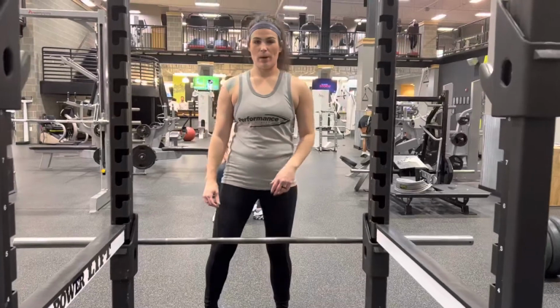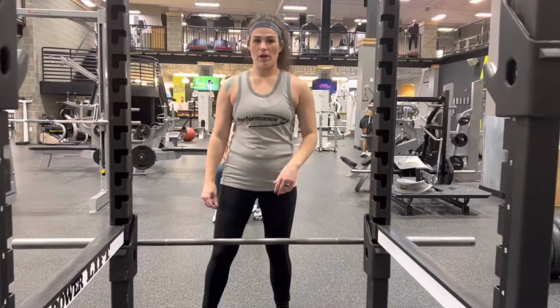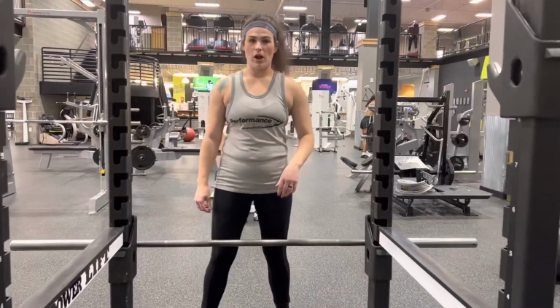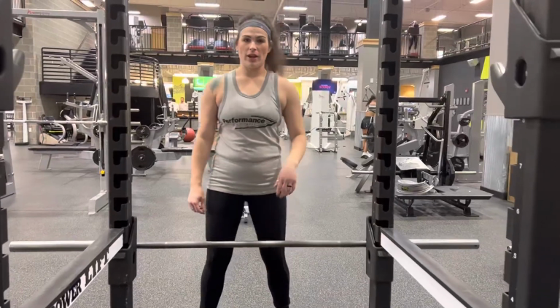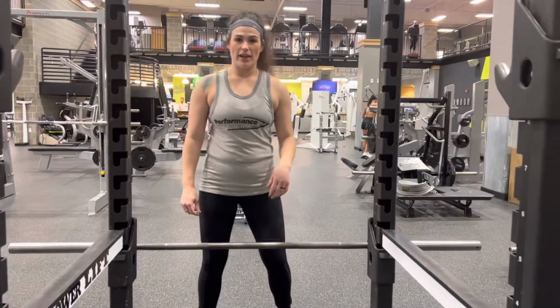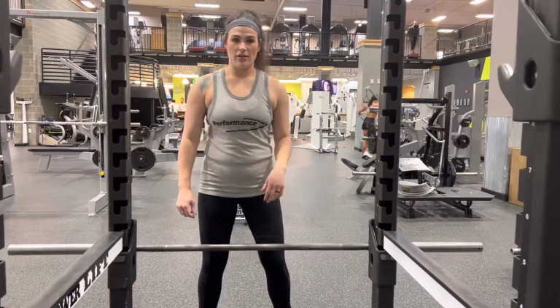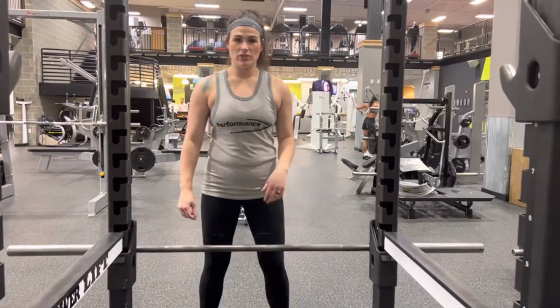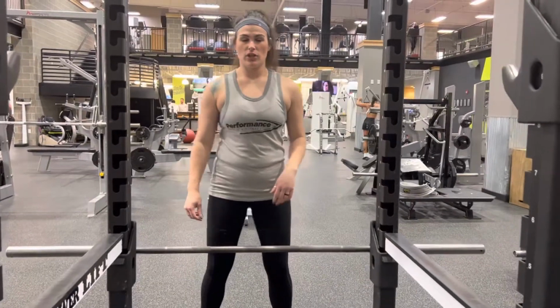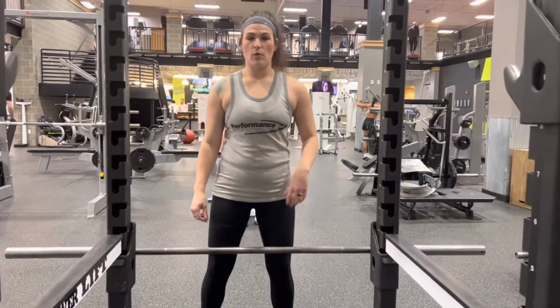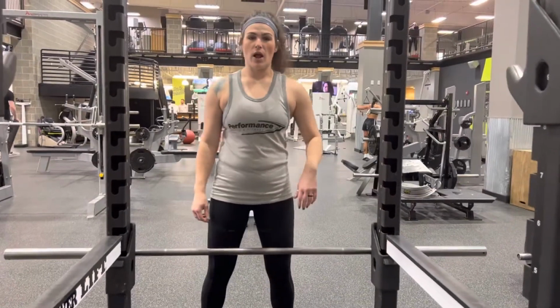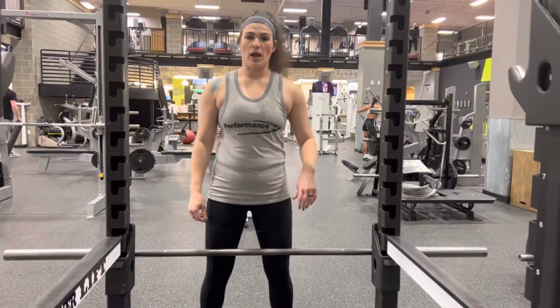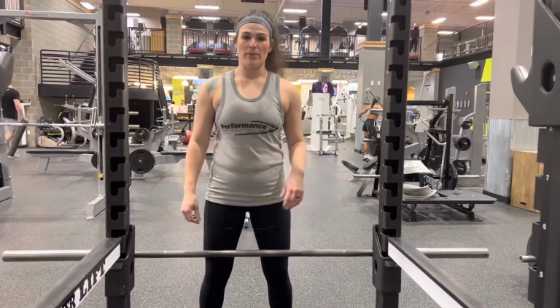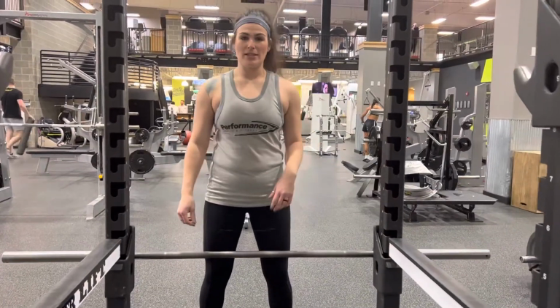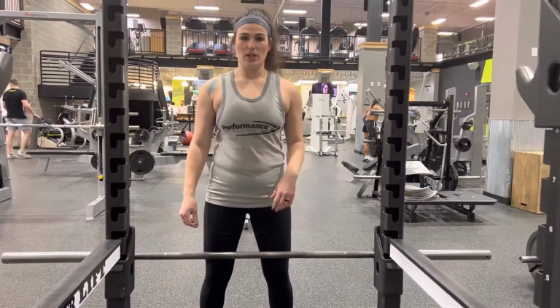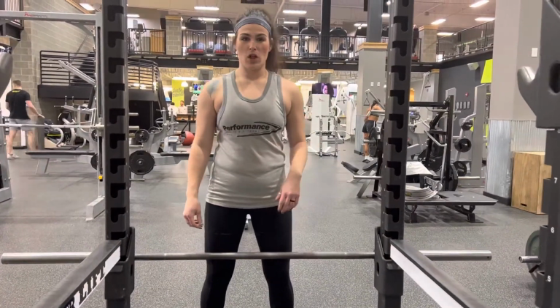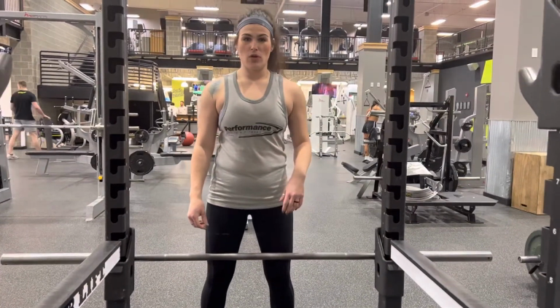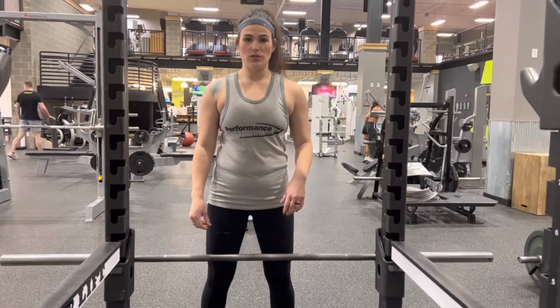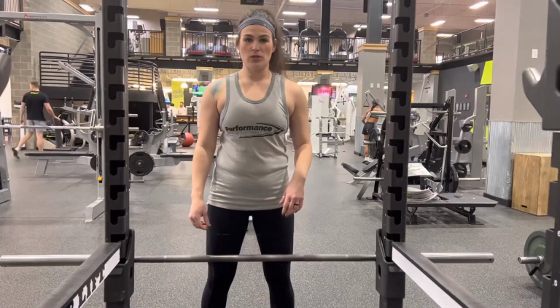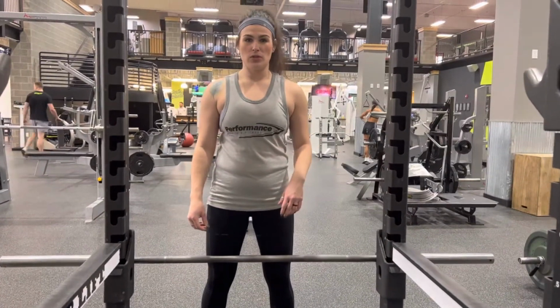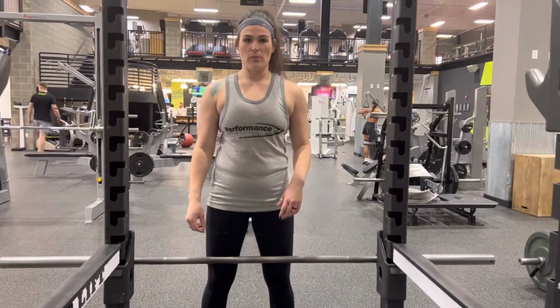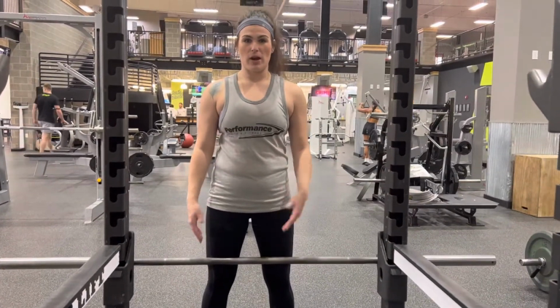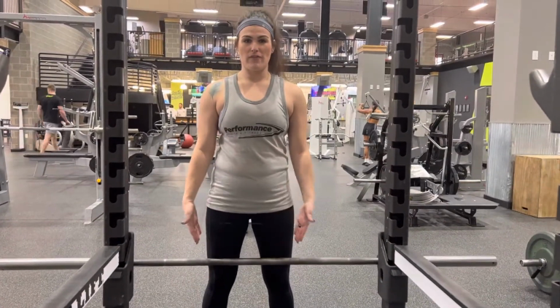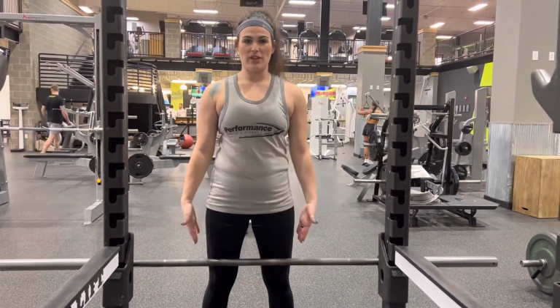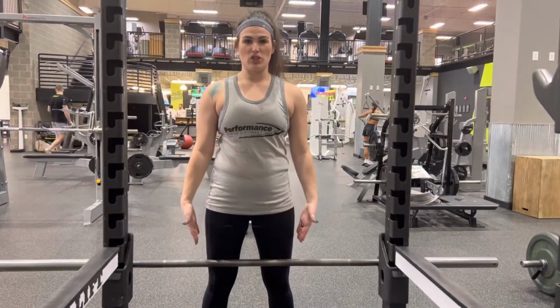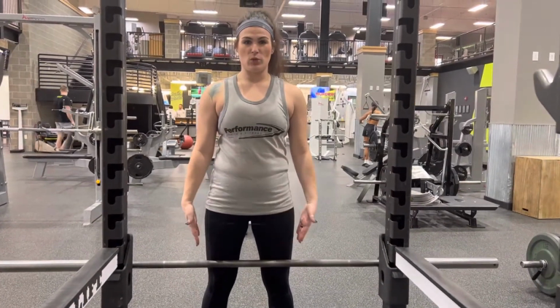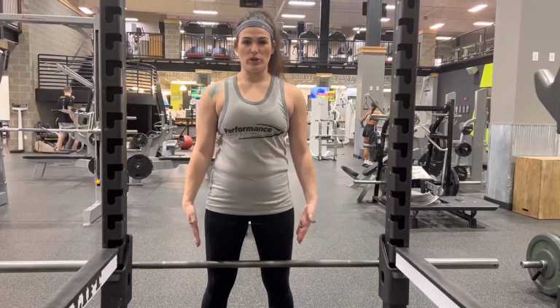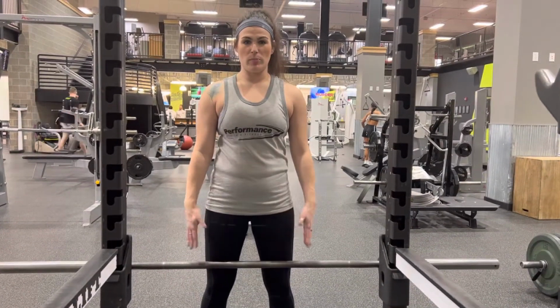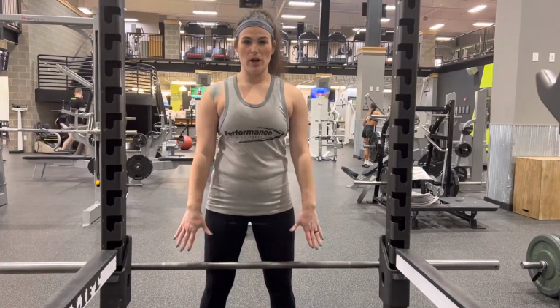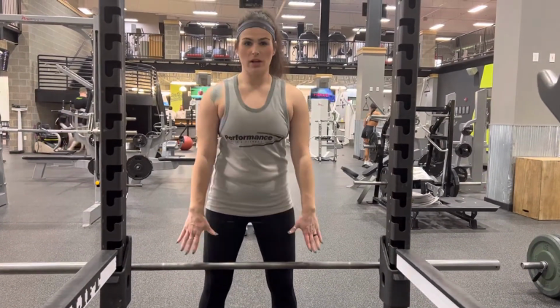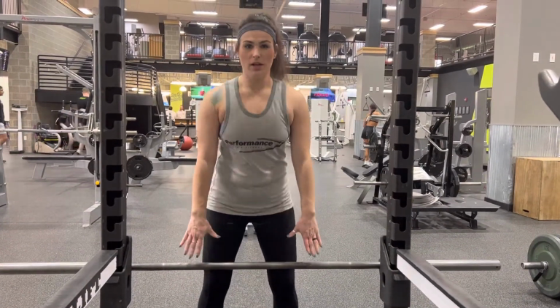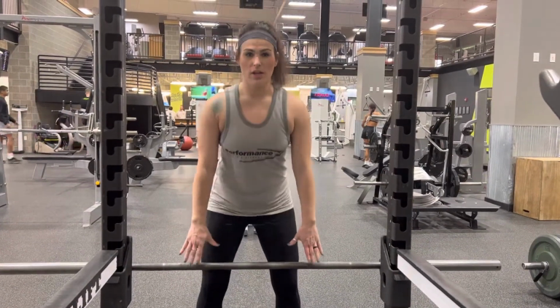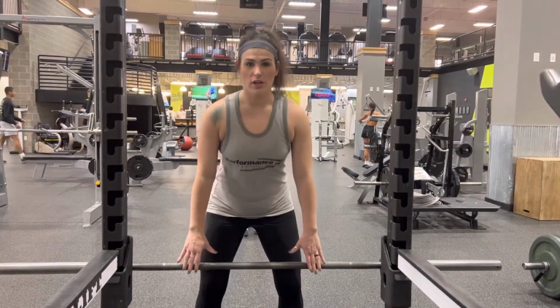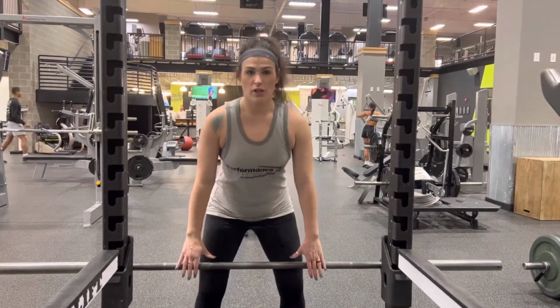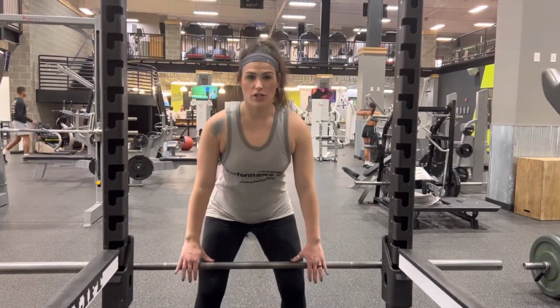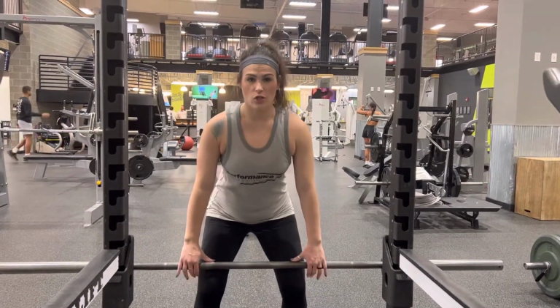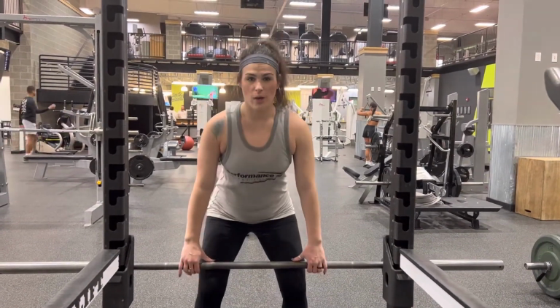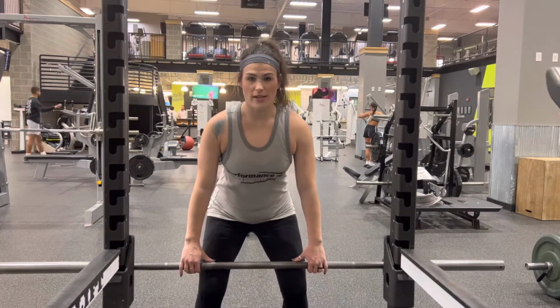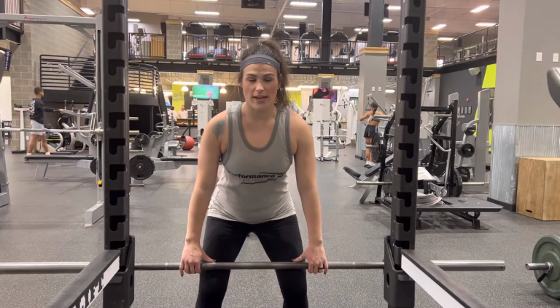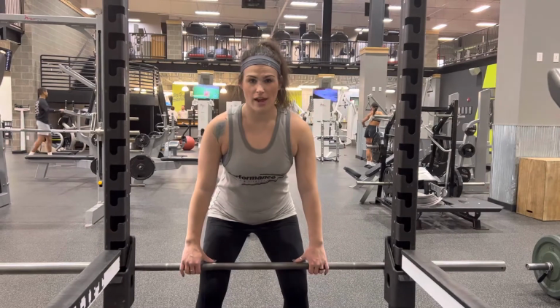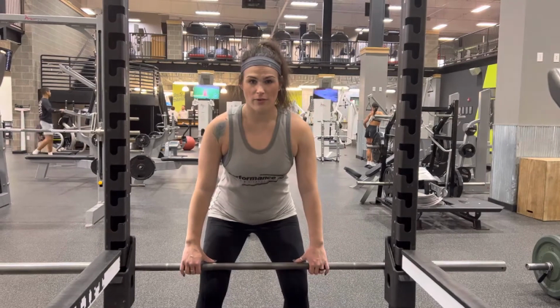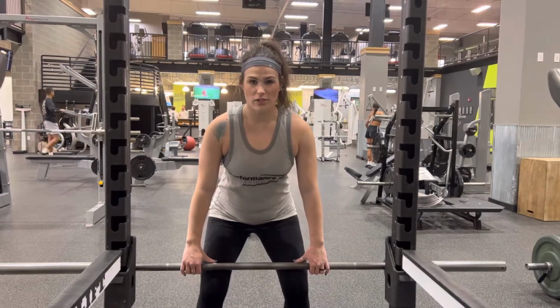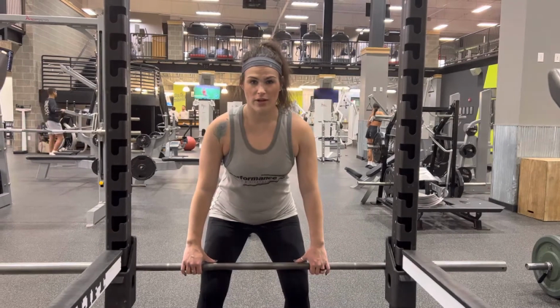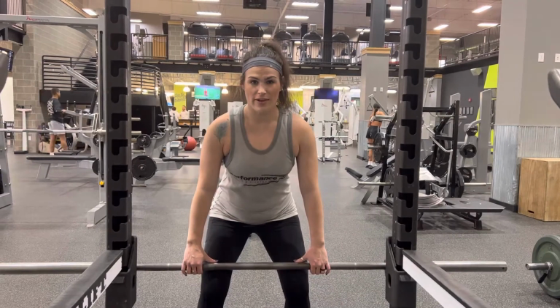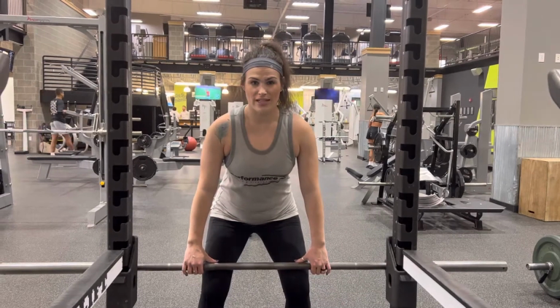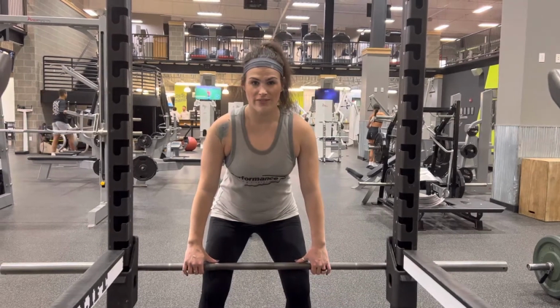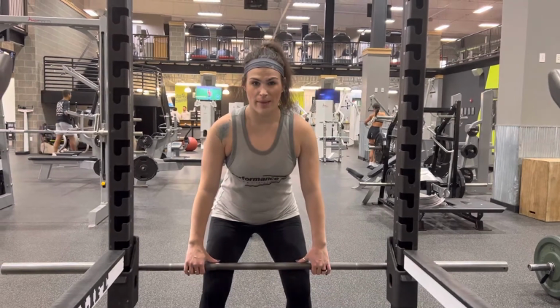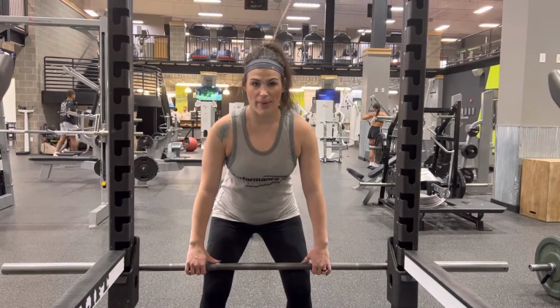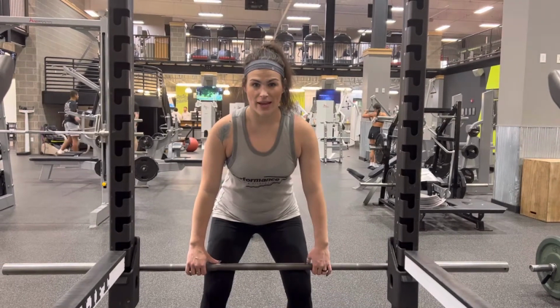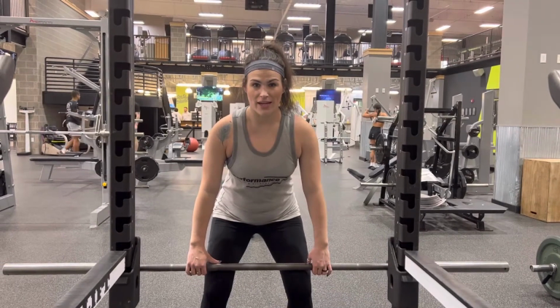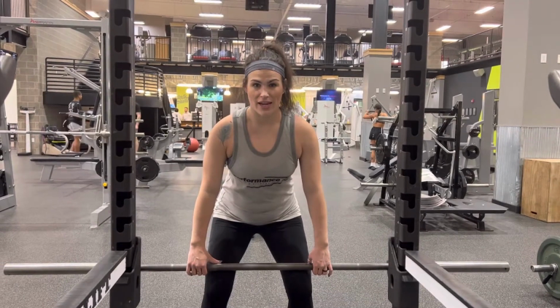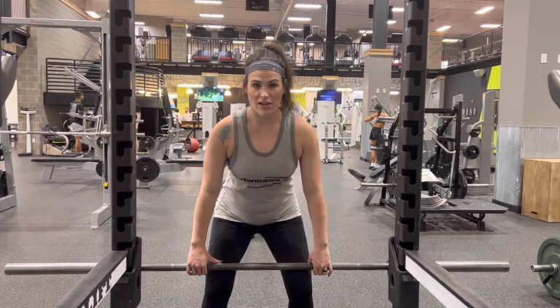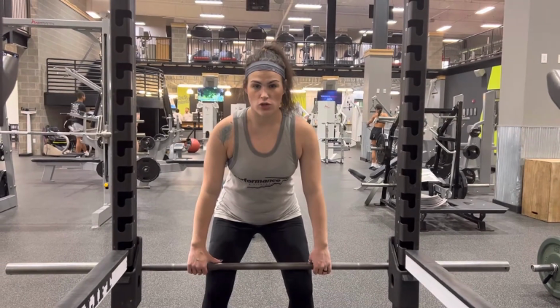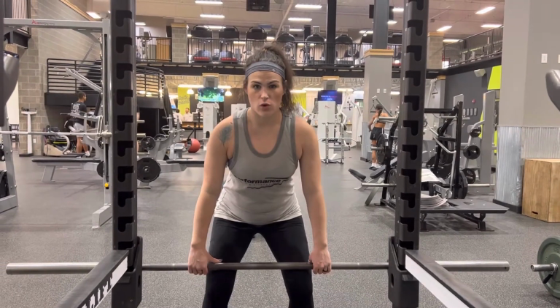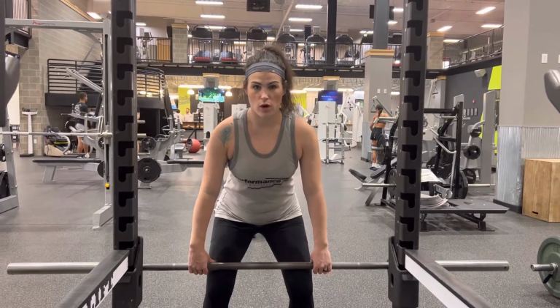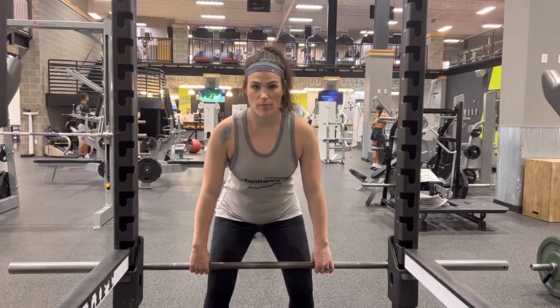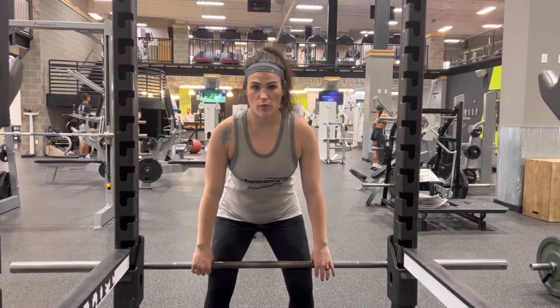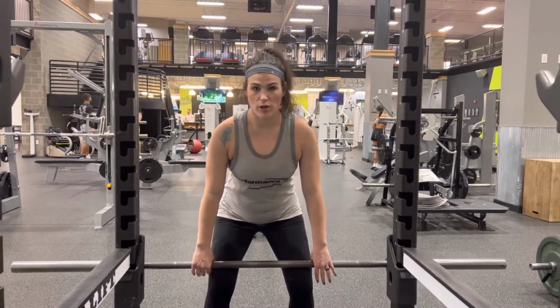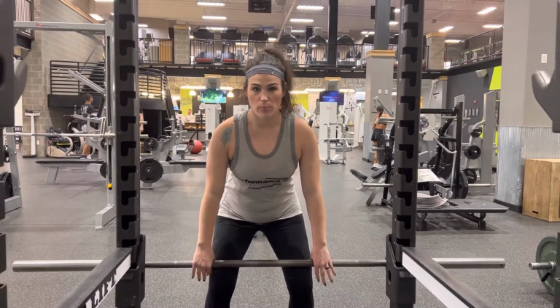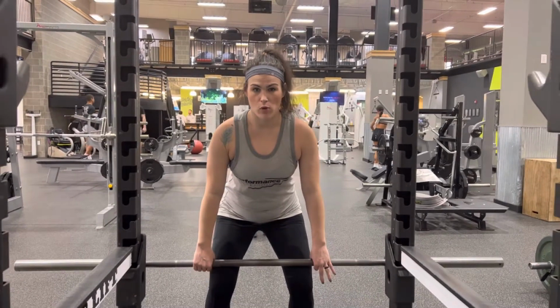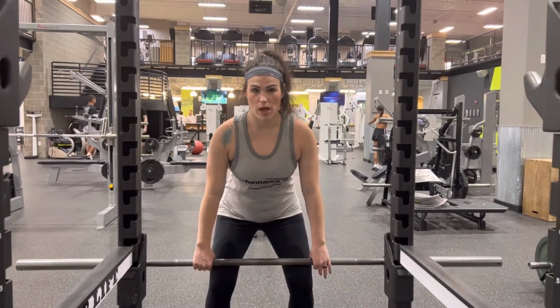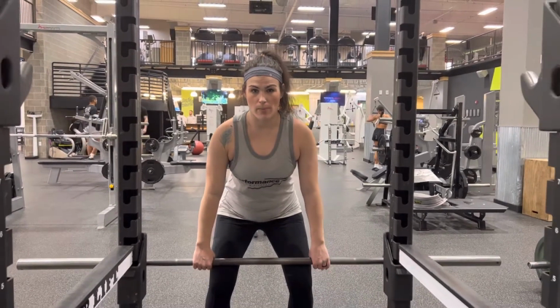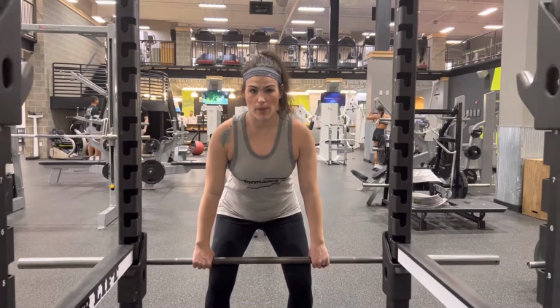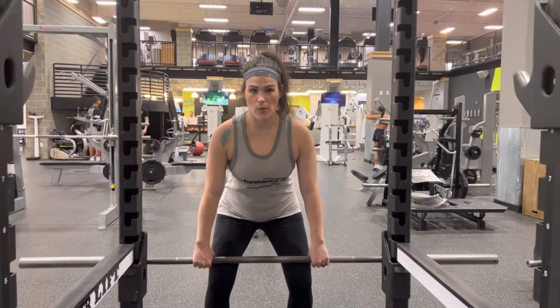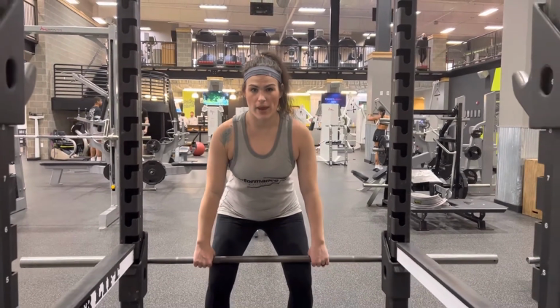Barbell RDL. You're going to walk up nice and close to the bar, feet shoulder width apart. You're going to squat down so you have a nice flat back and engage your core before you pull up on the weight.